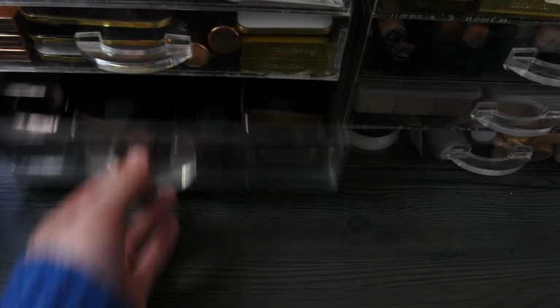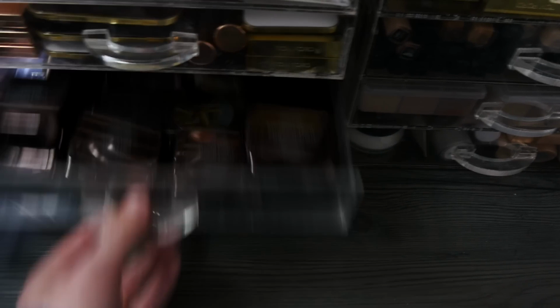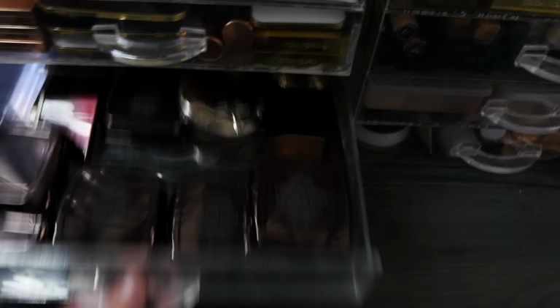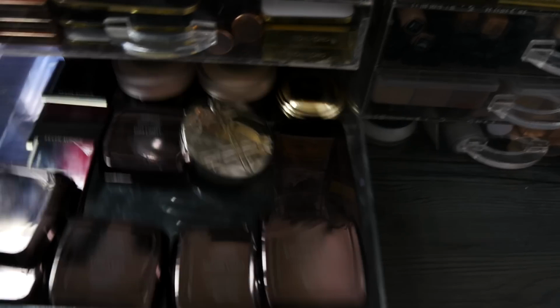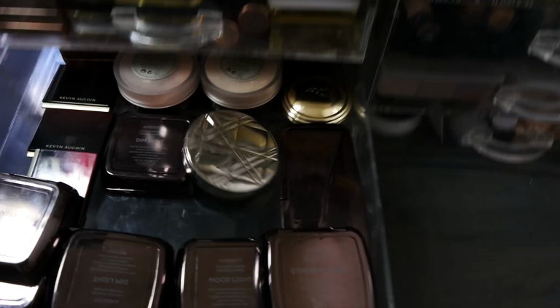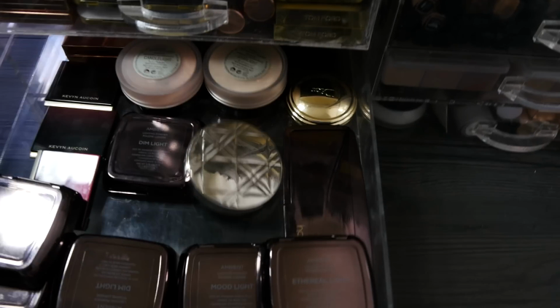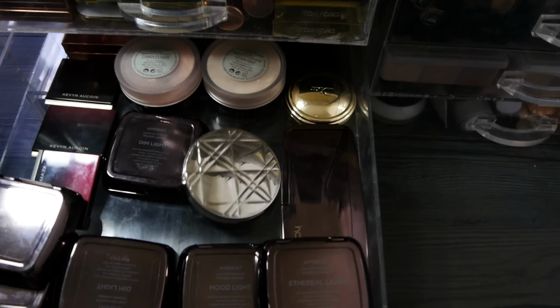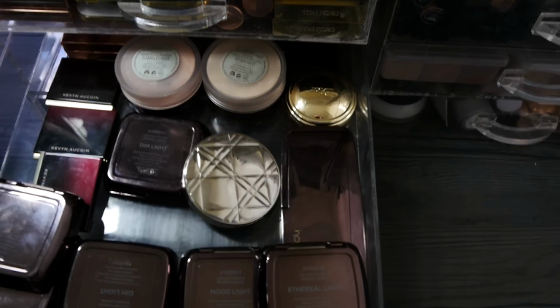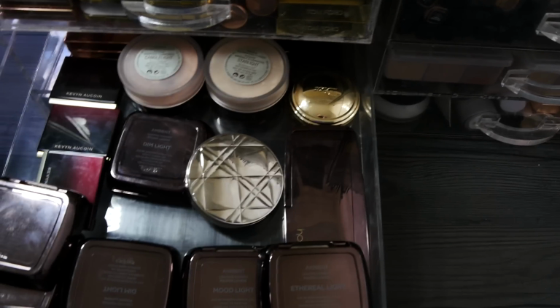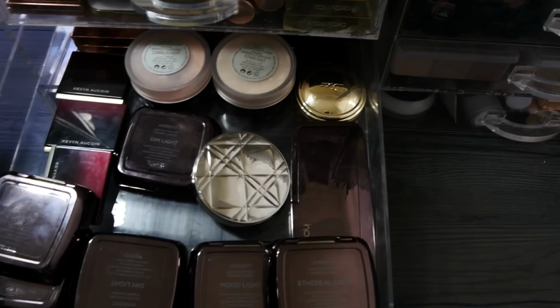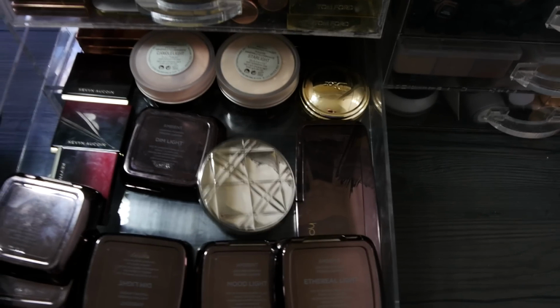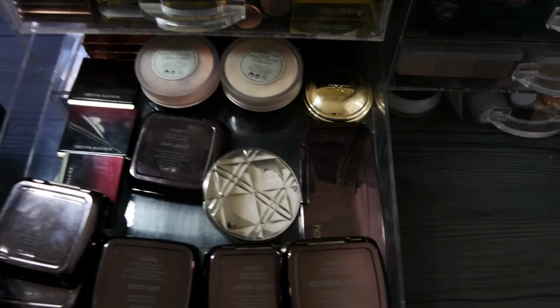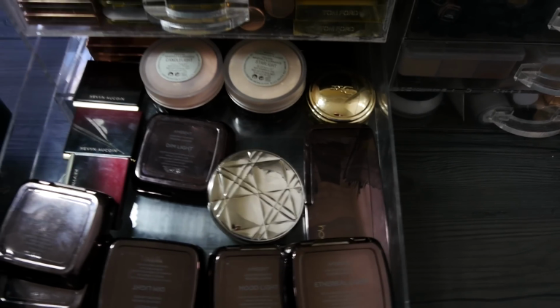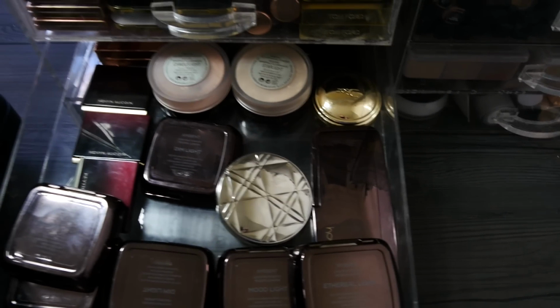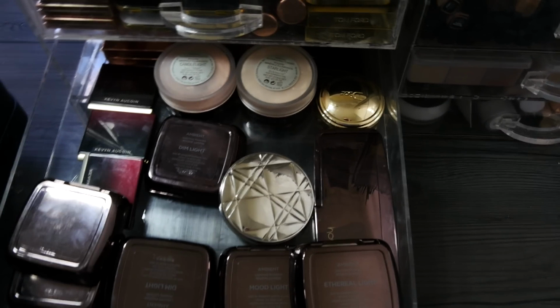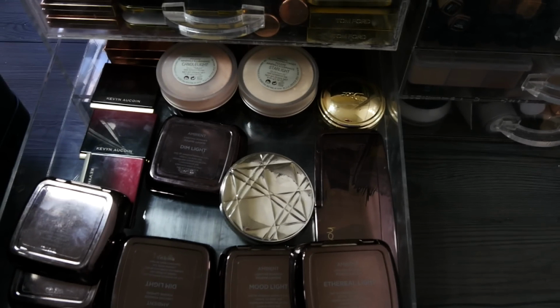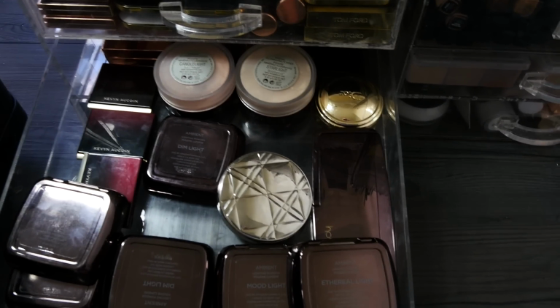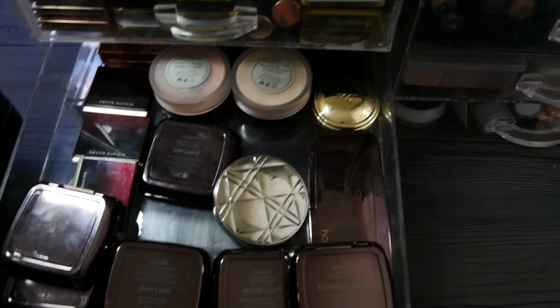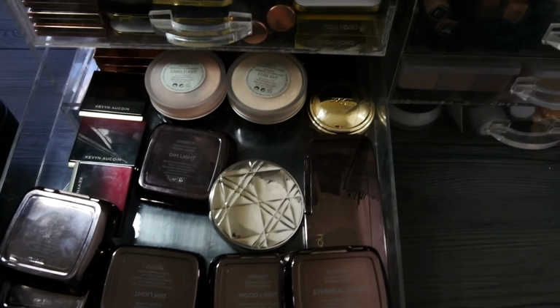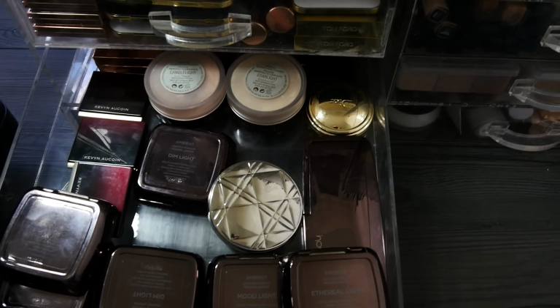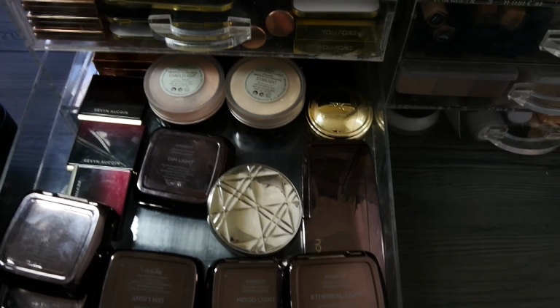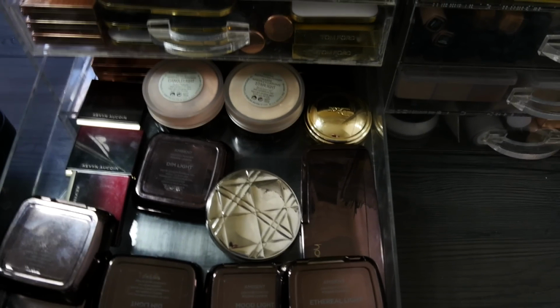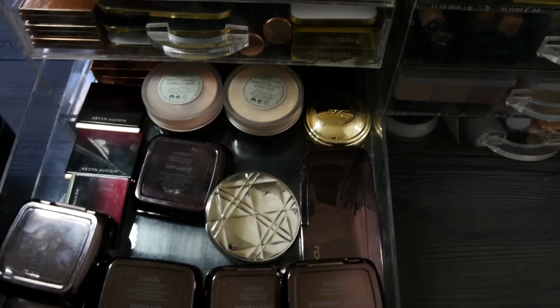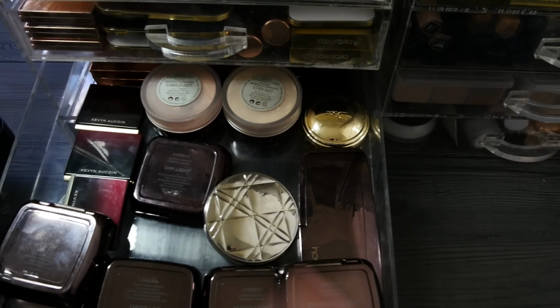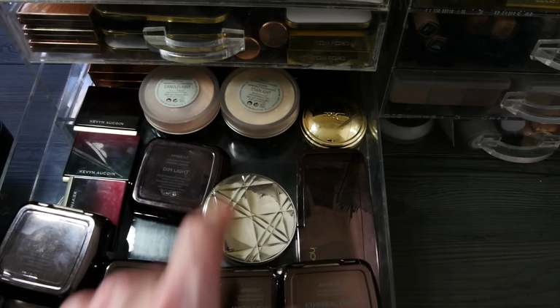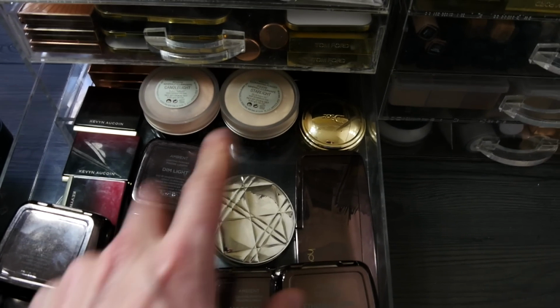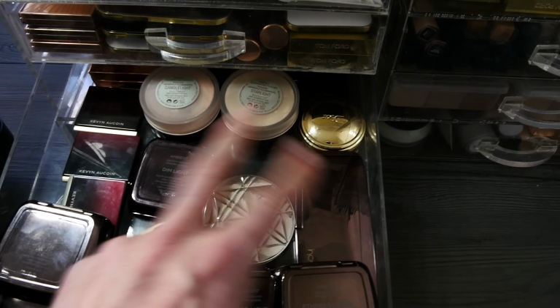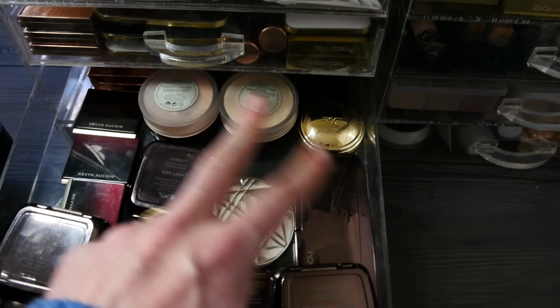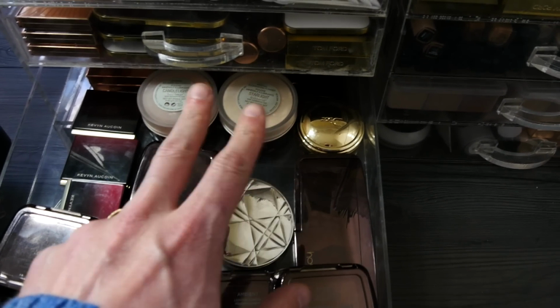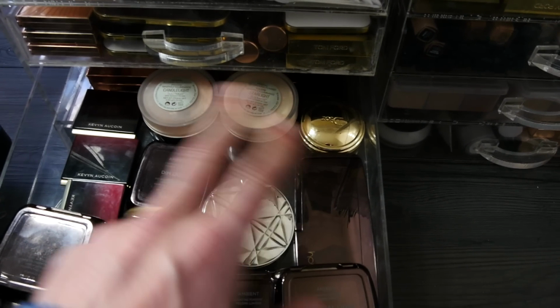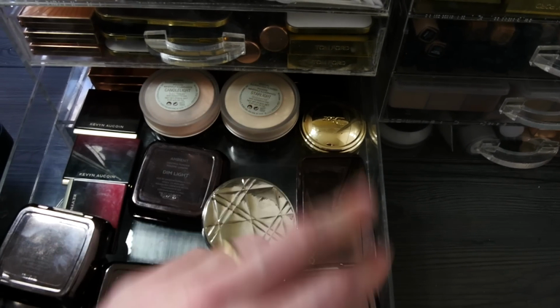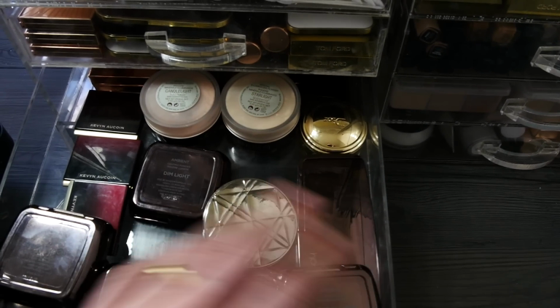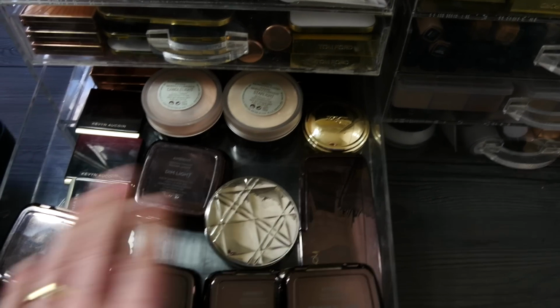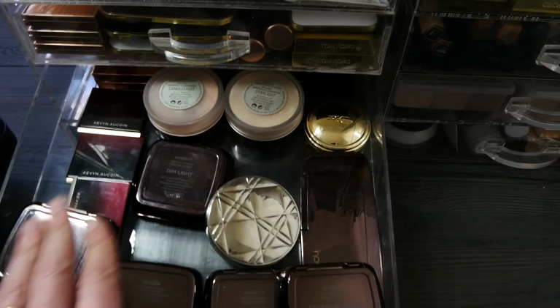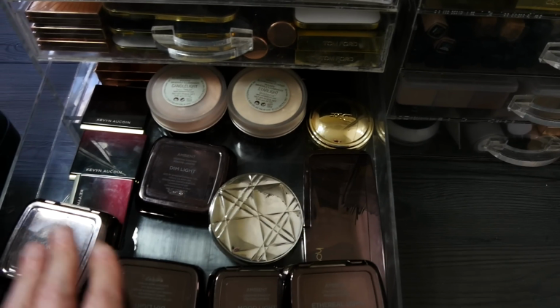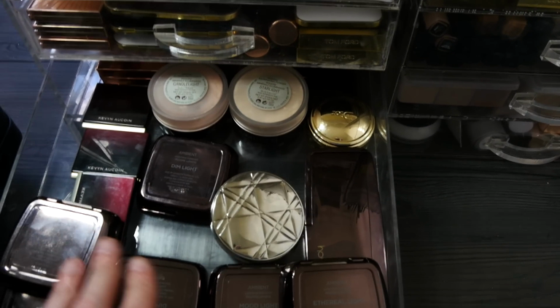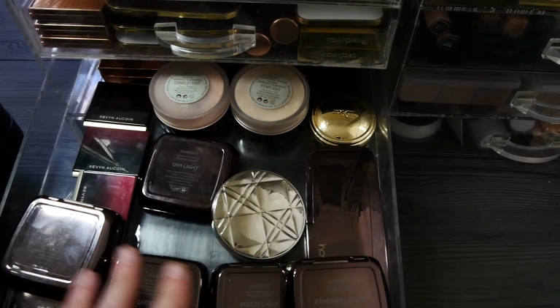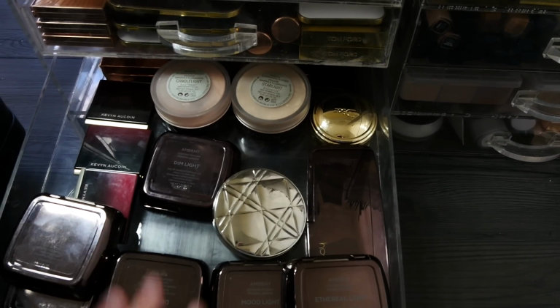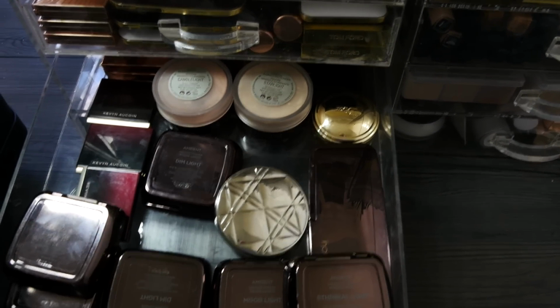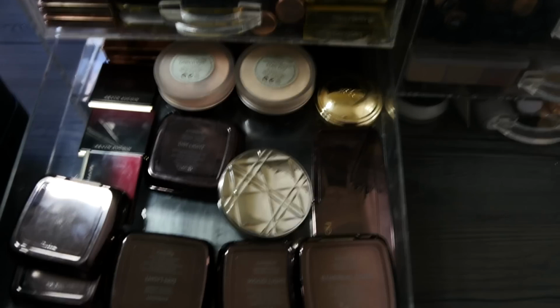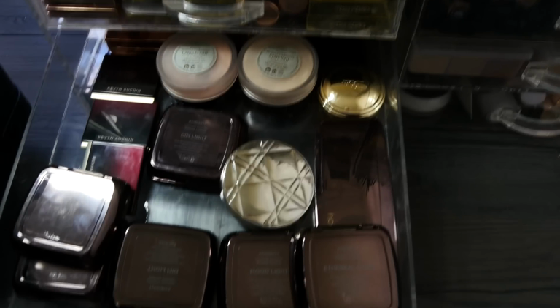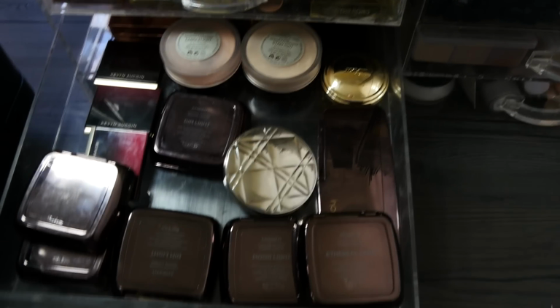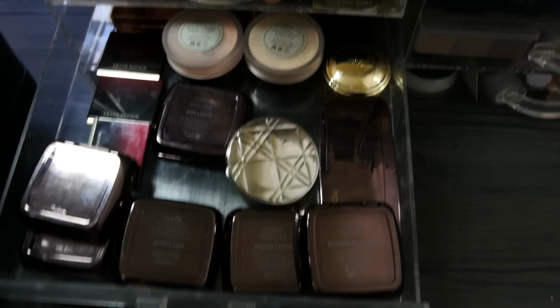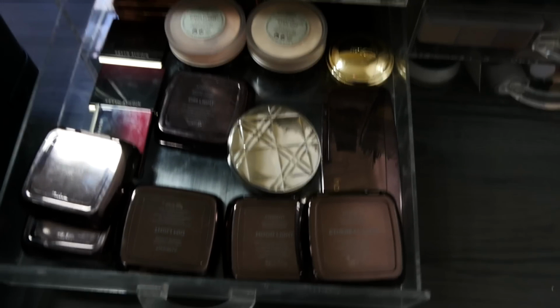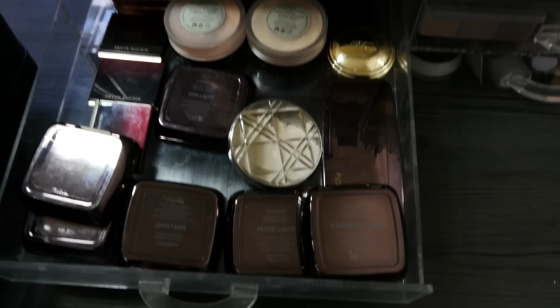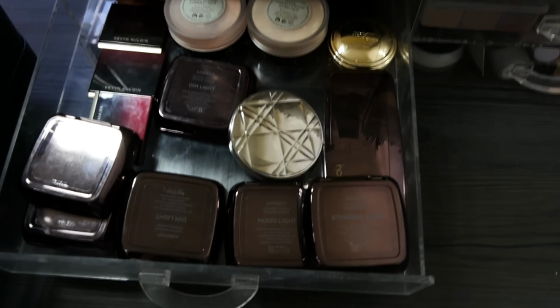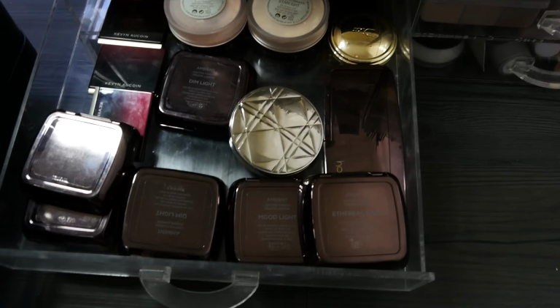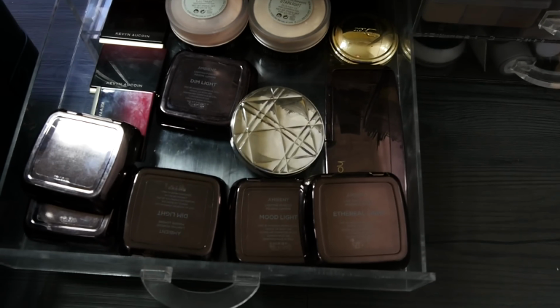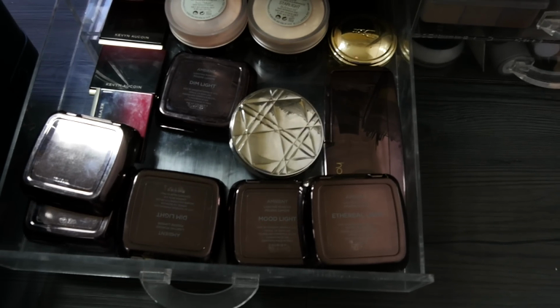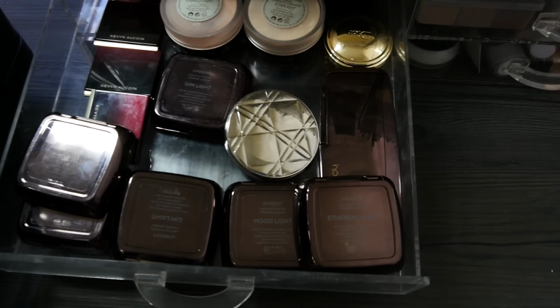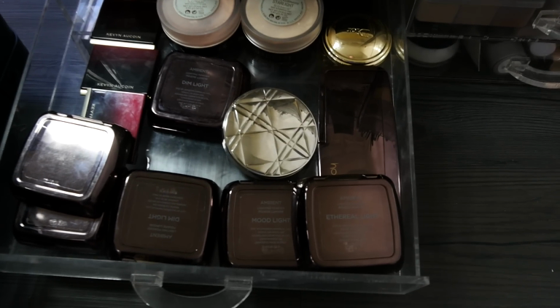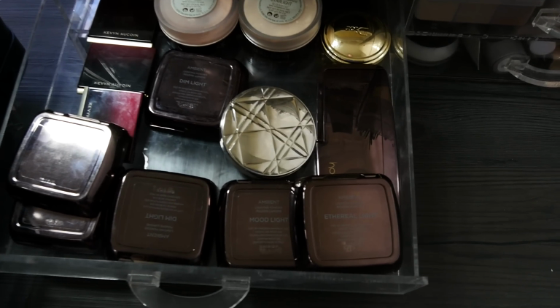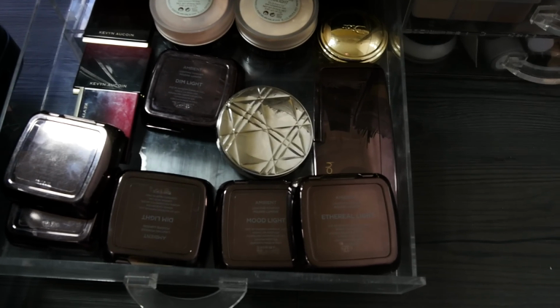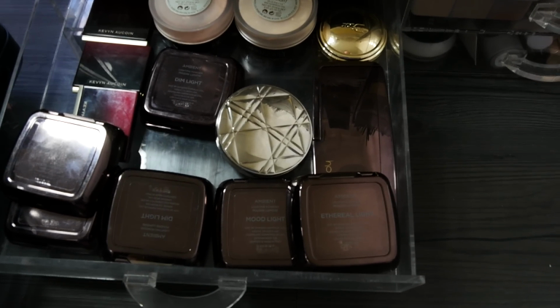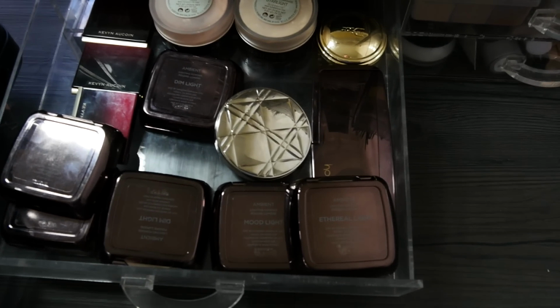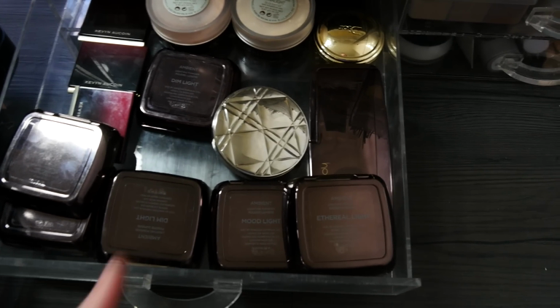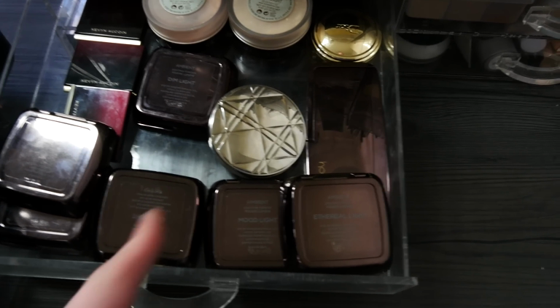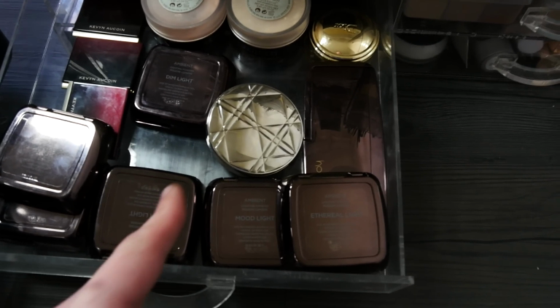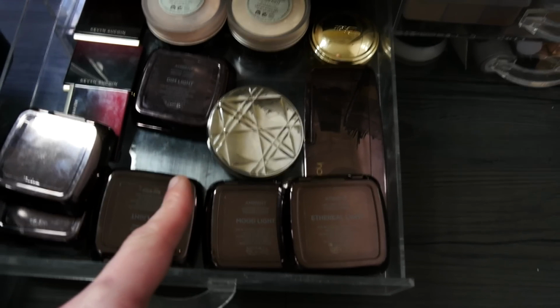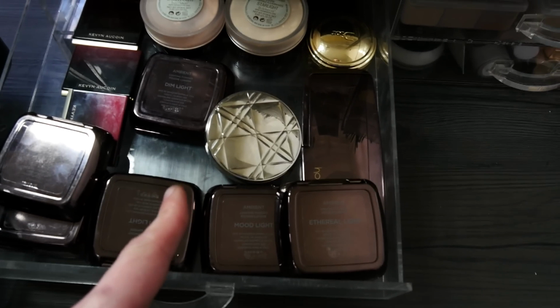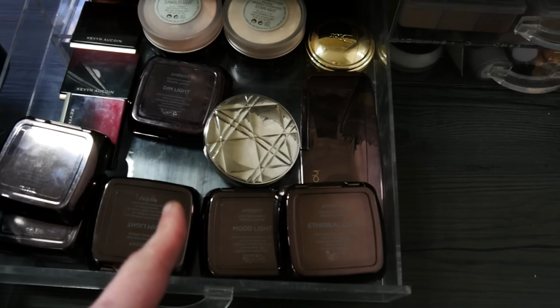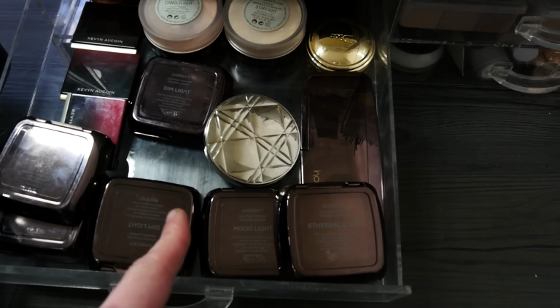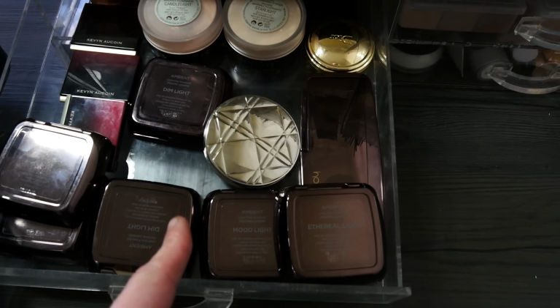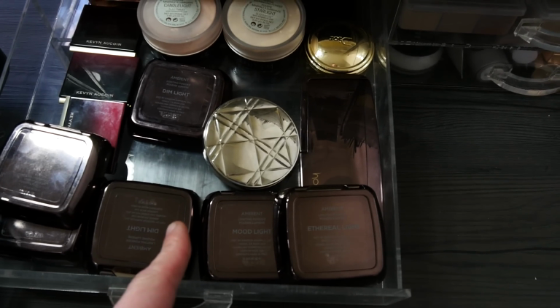This is a highlighter drawer. So we've got Laura Mercier, Kevin O'Croix, Hourglass, and Dior — really nice.